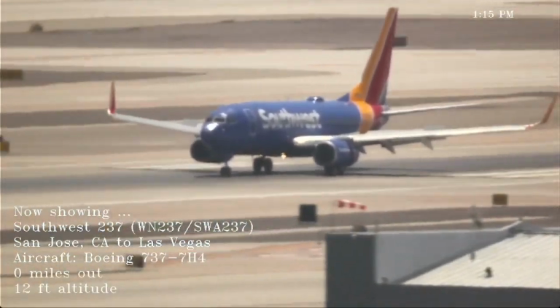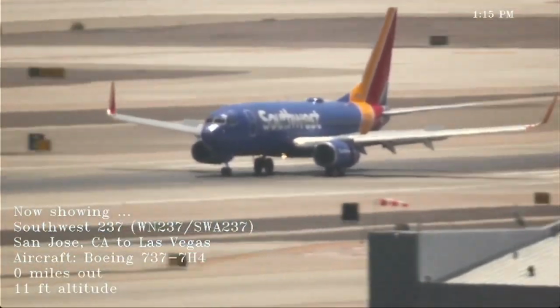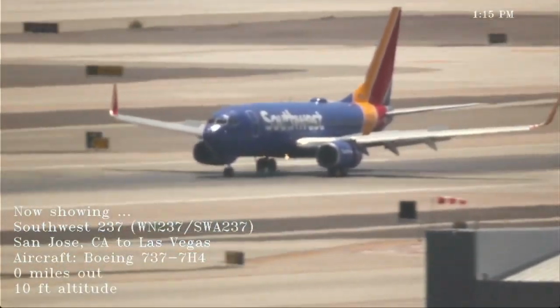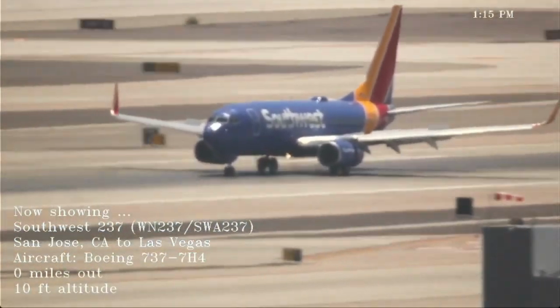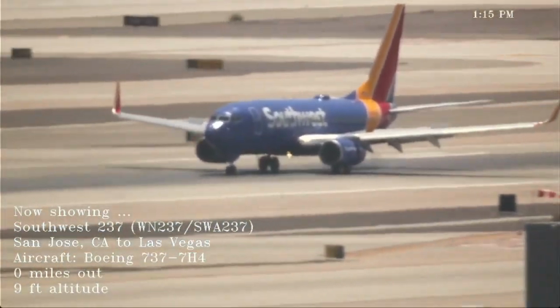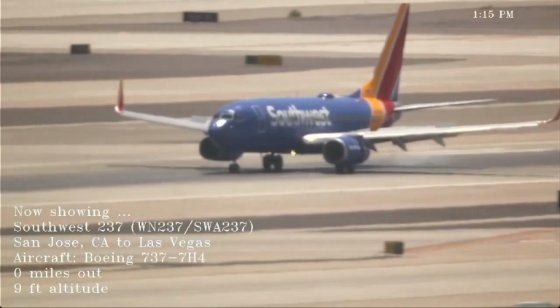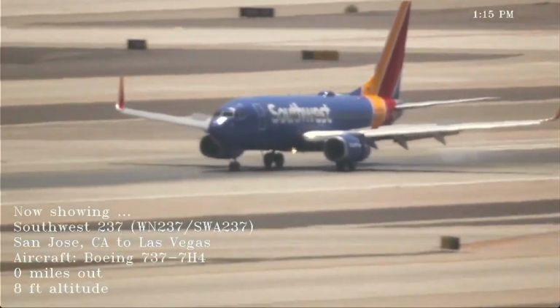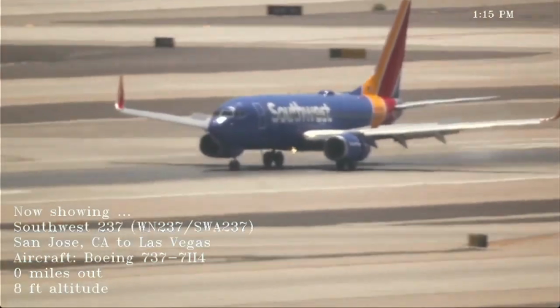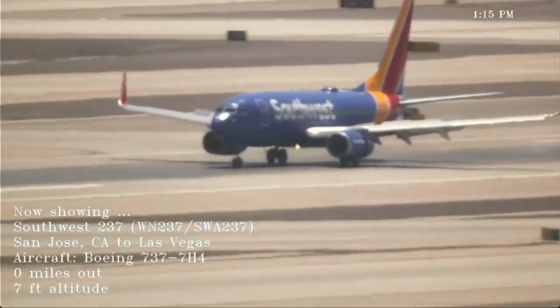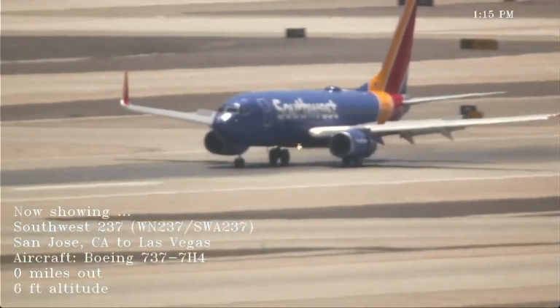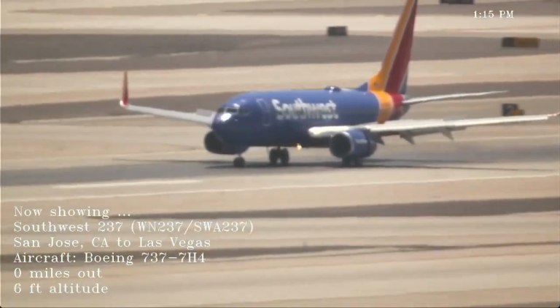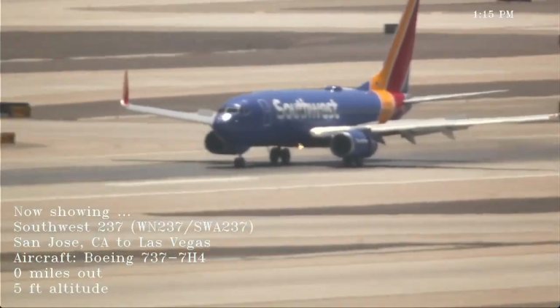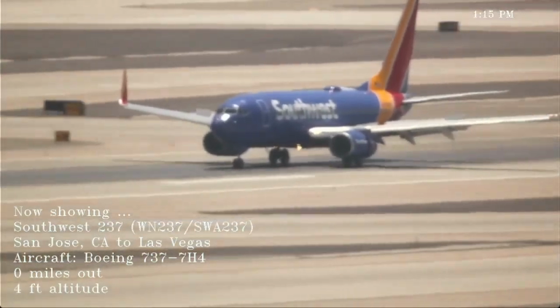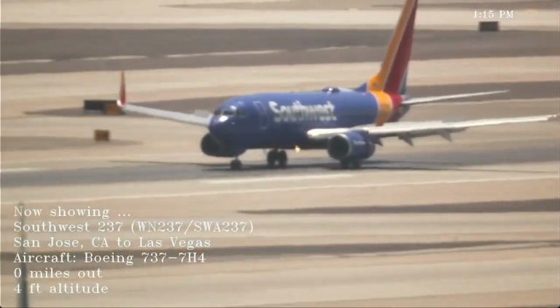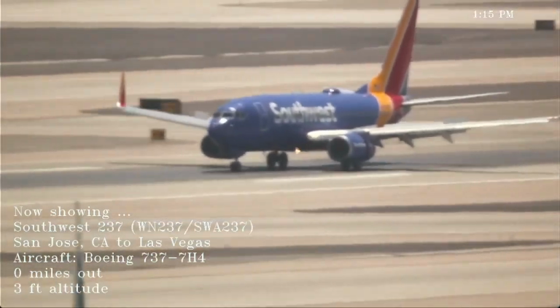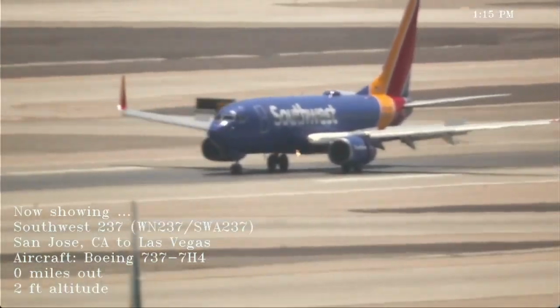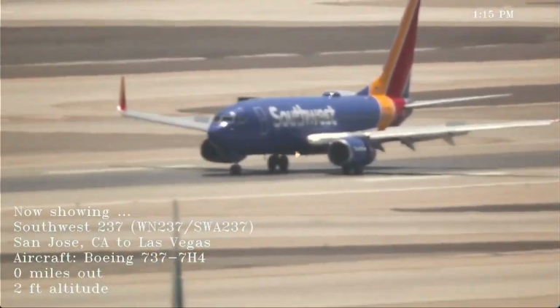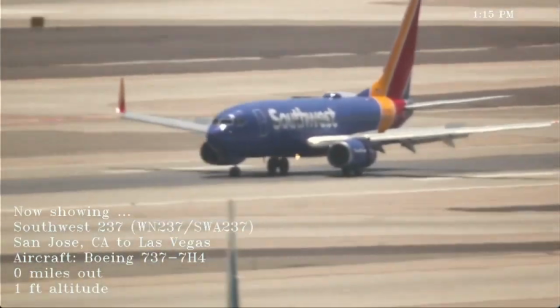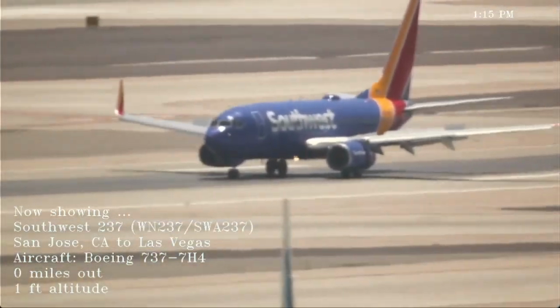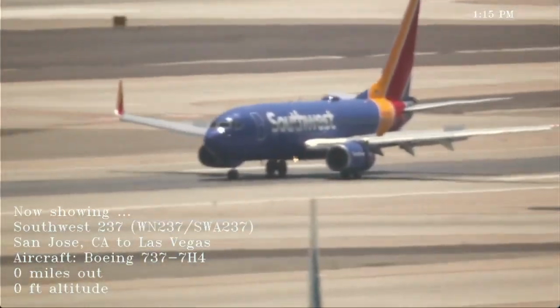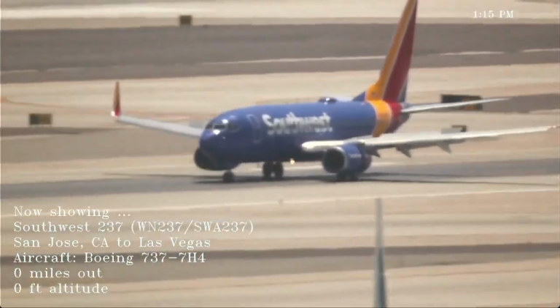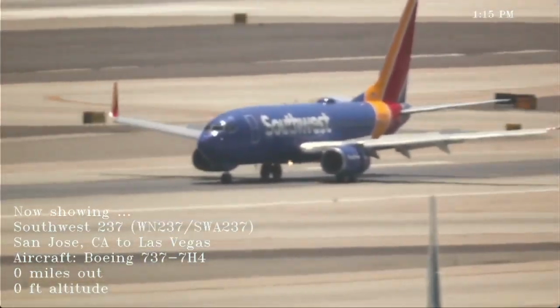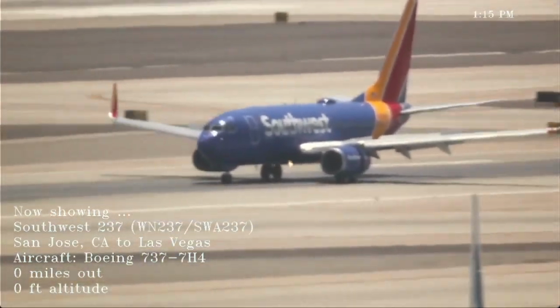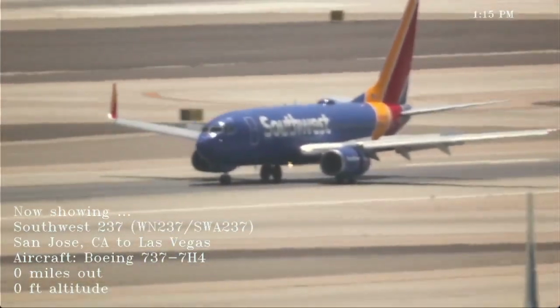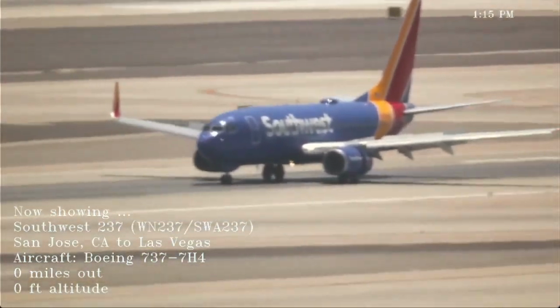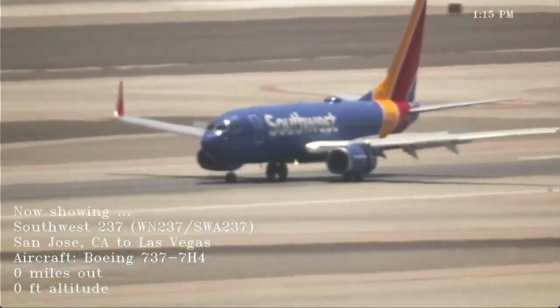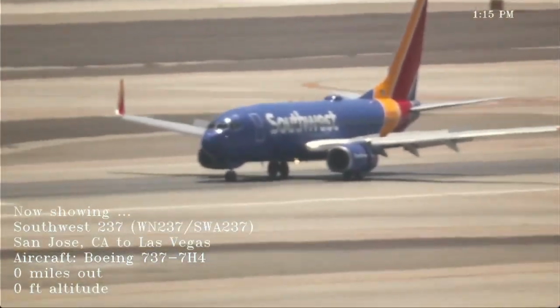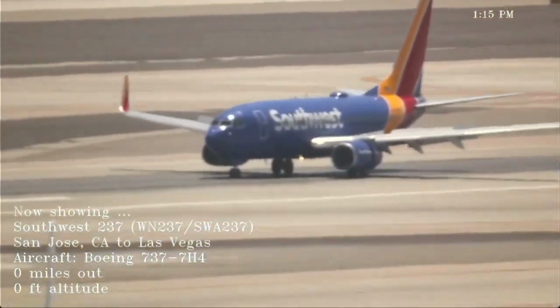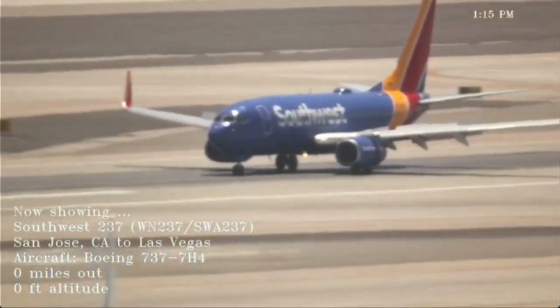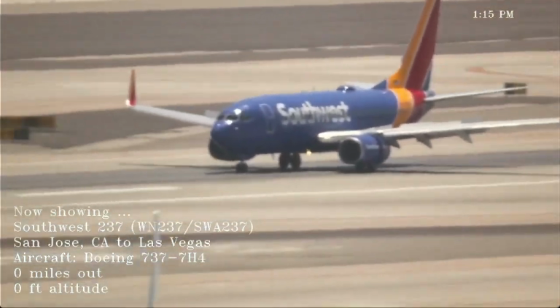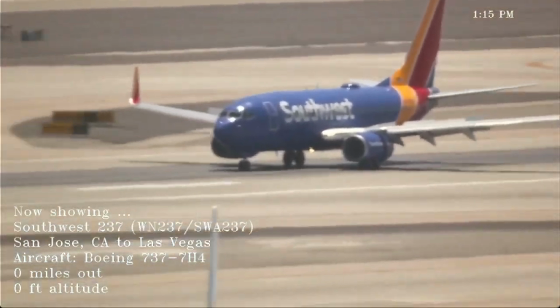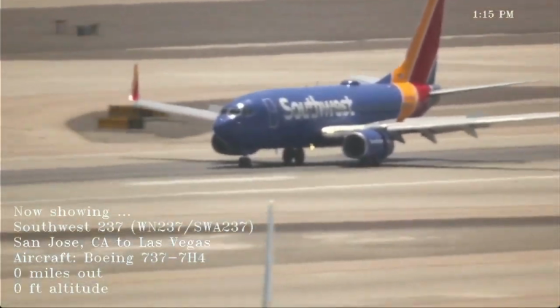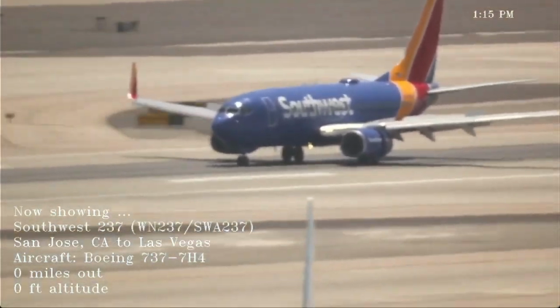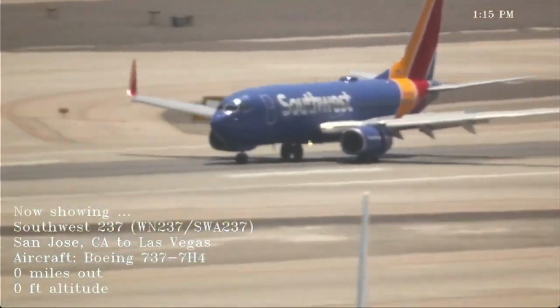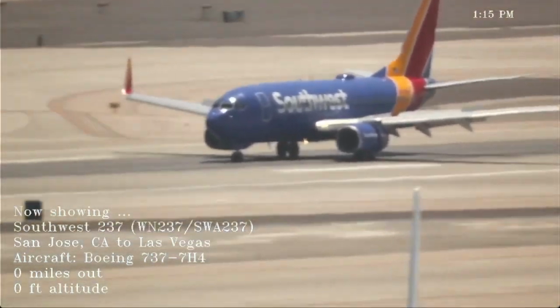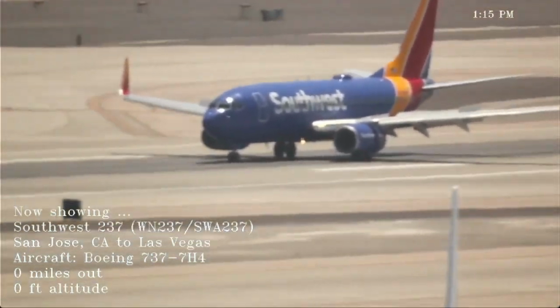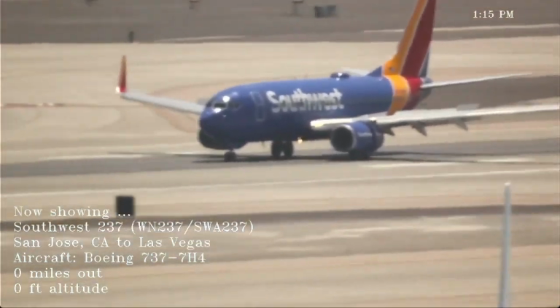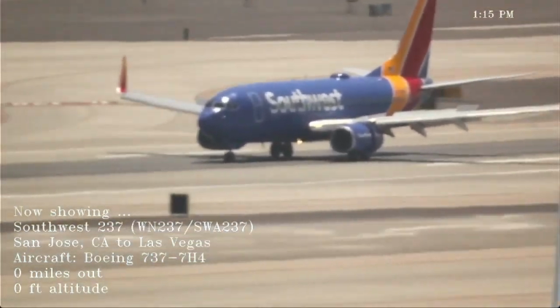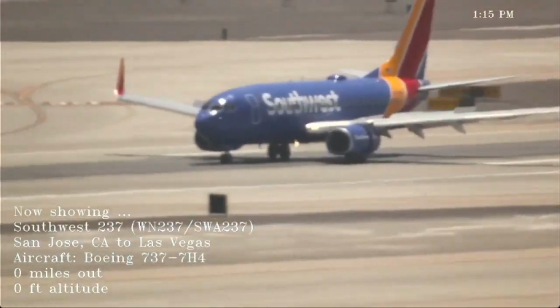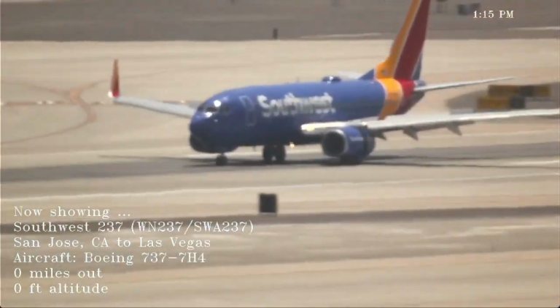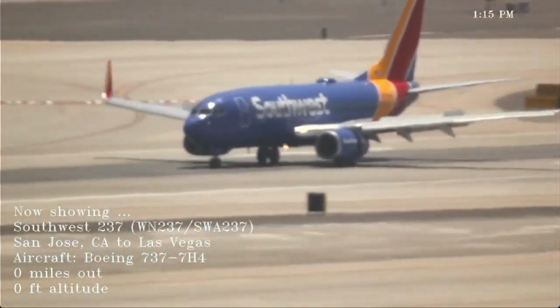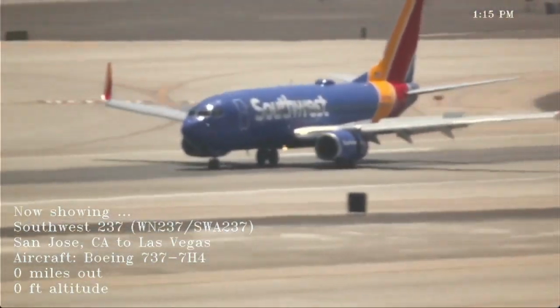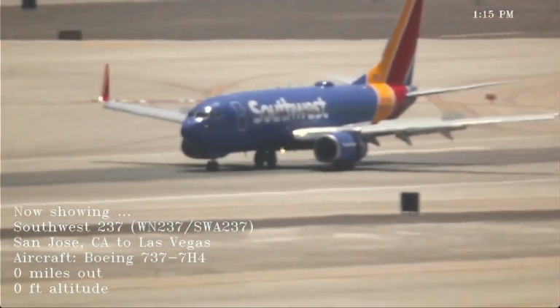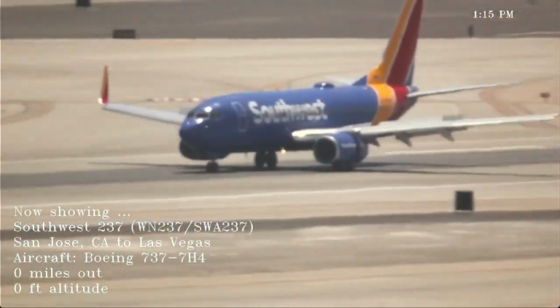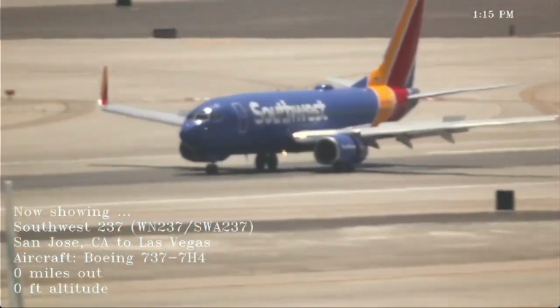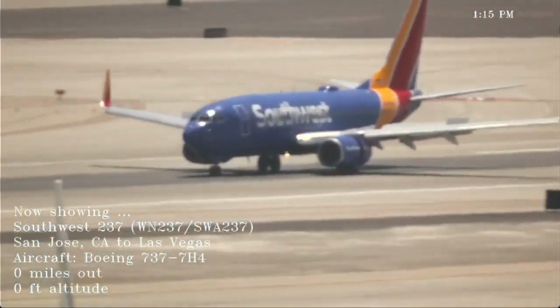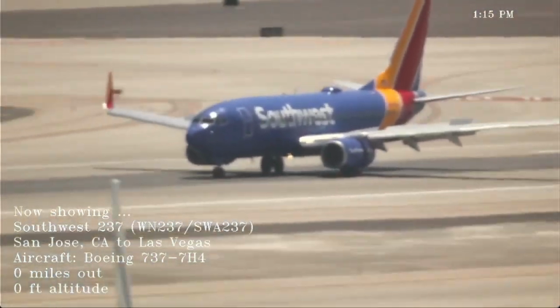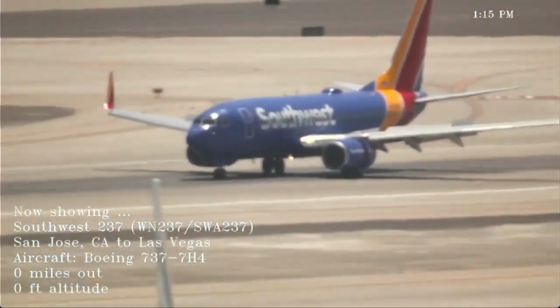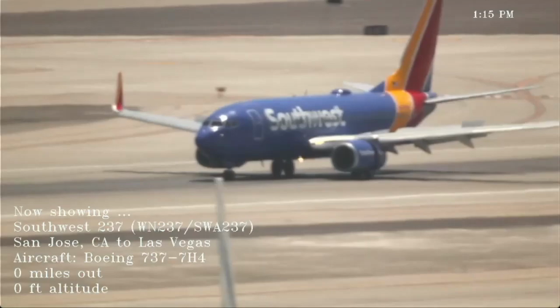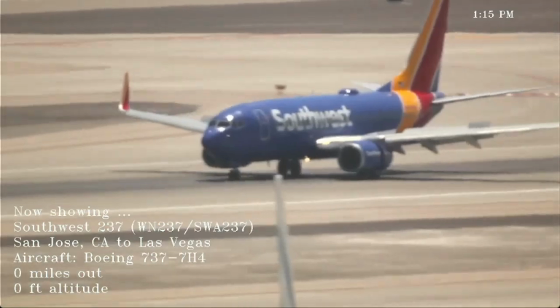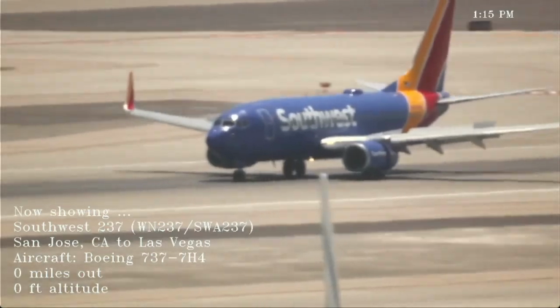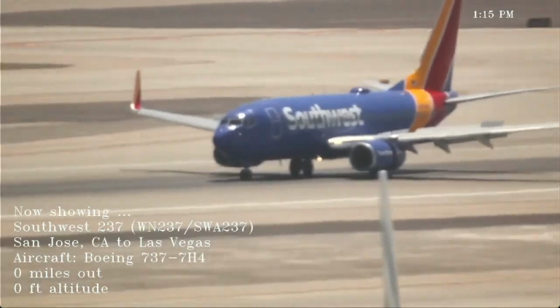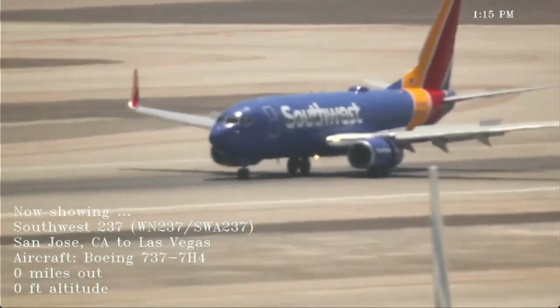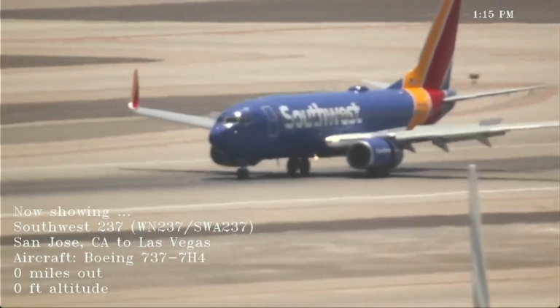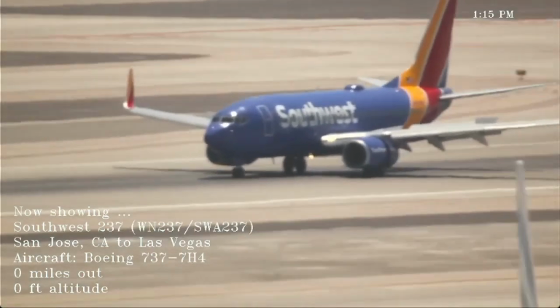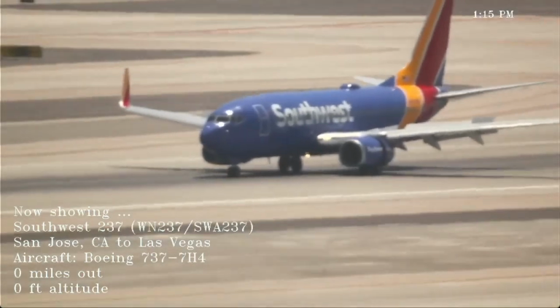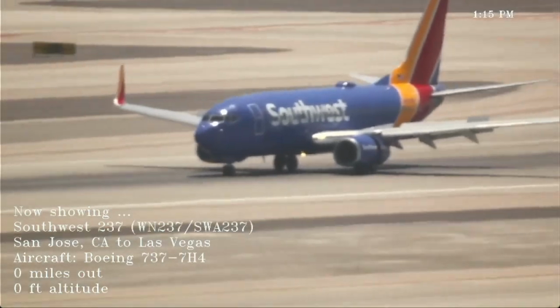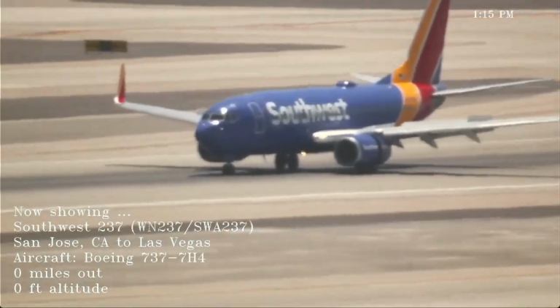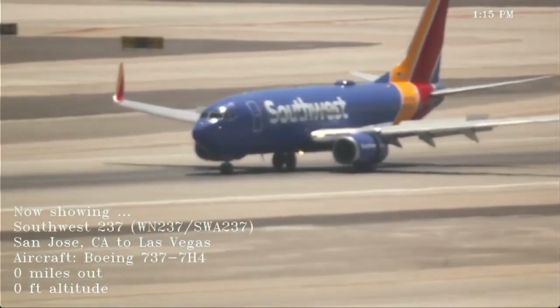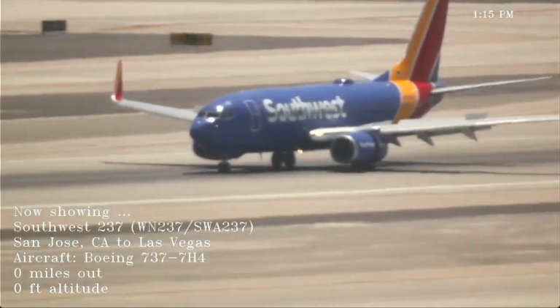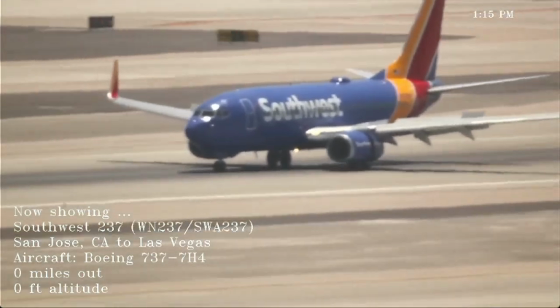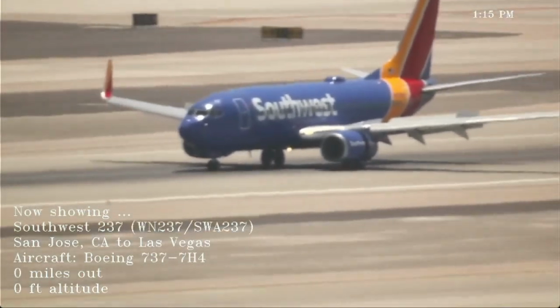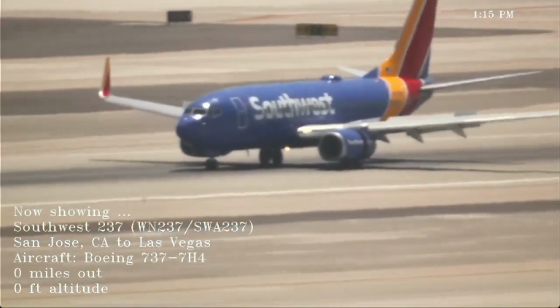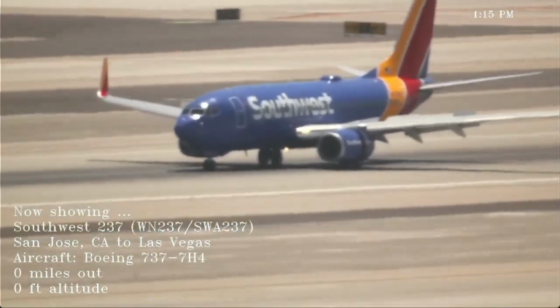WestJet 1789. American 1537, Las Vegas Tower, runway 1 right, line up and wait. Line up and wait, 1 right, American 1537.